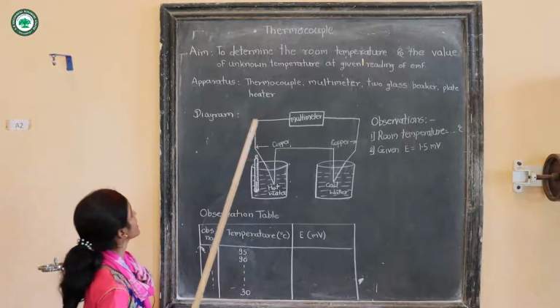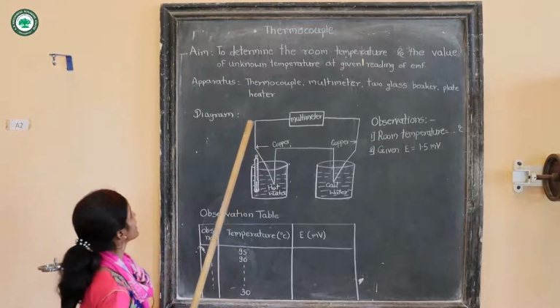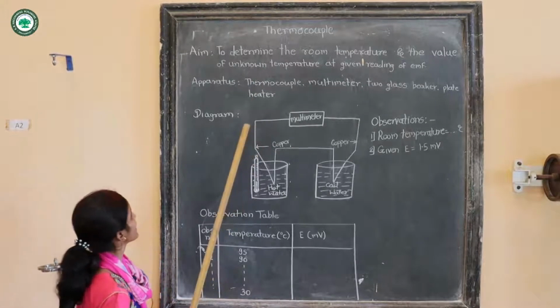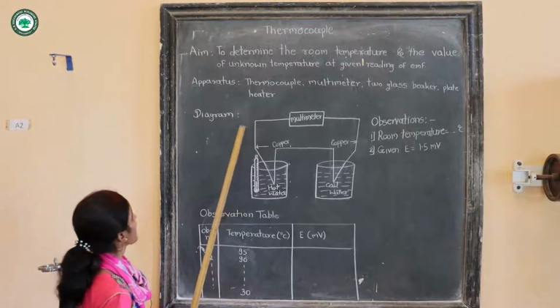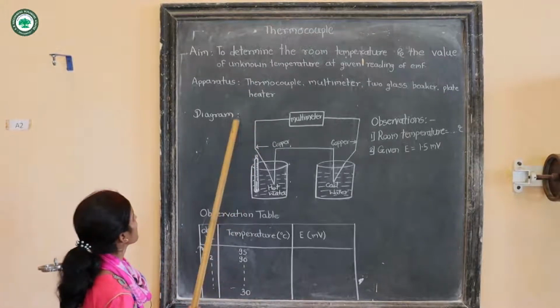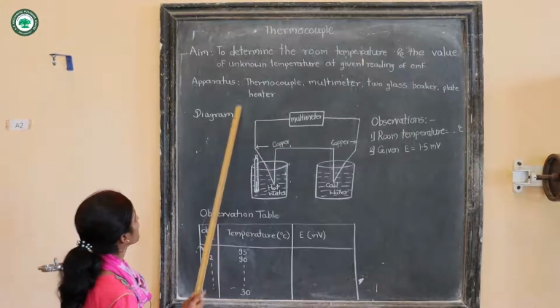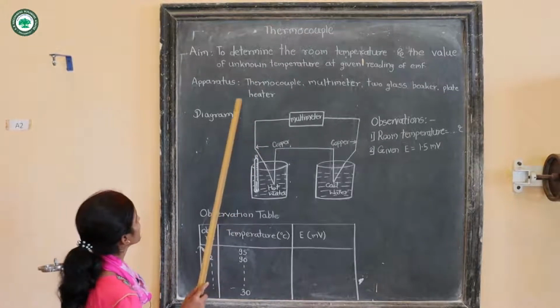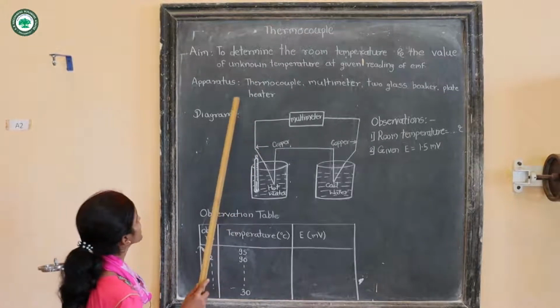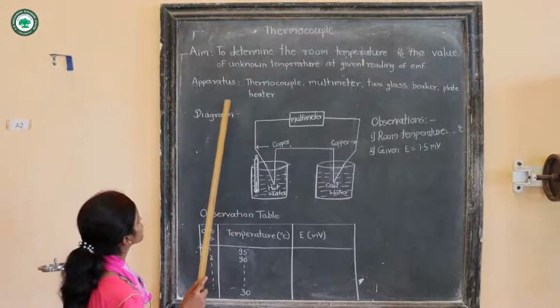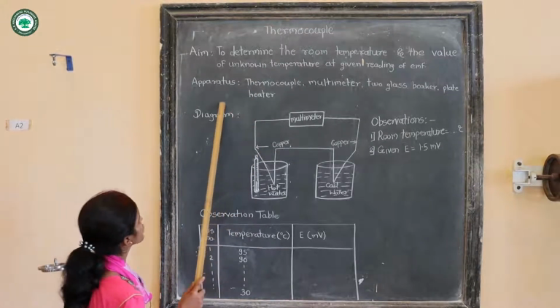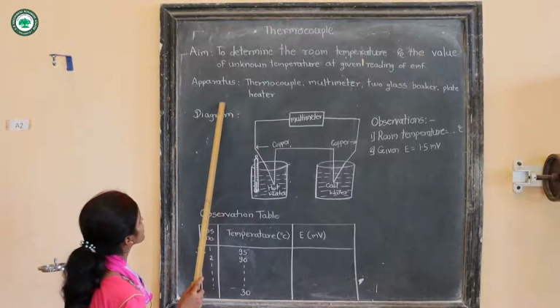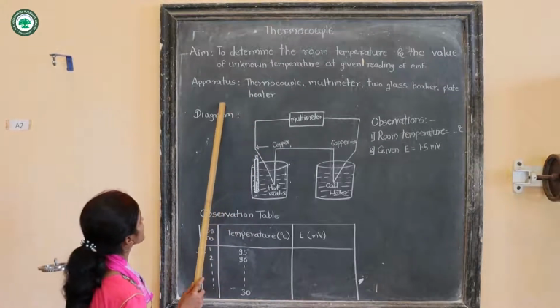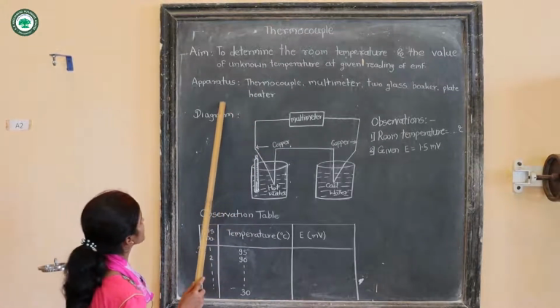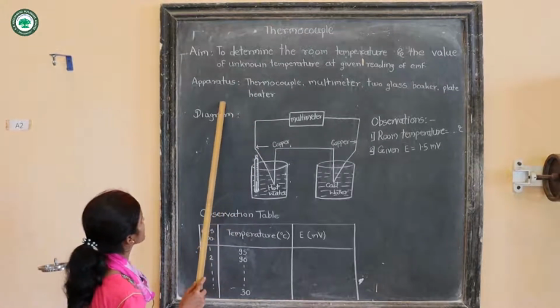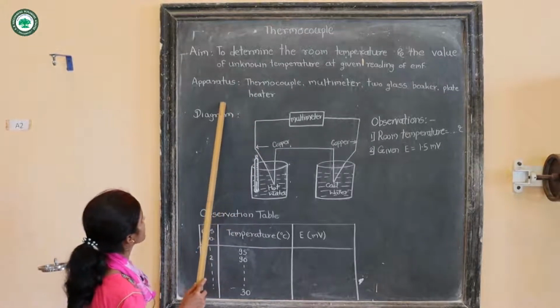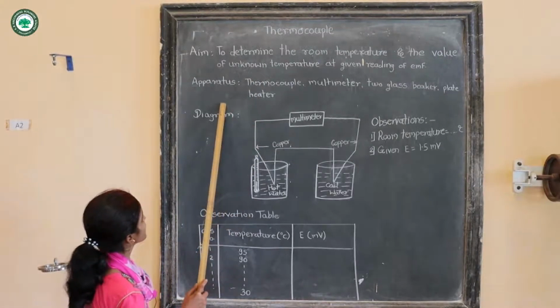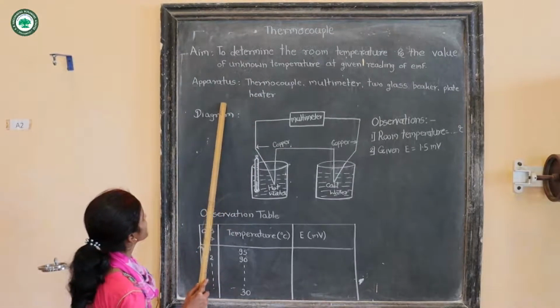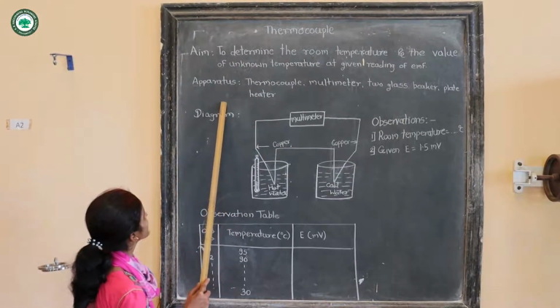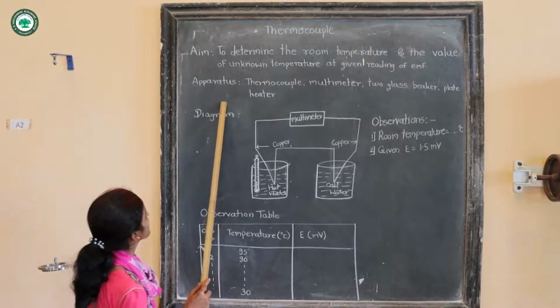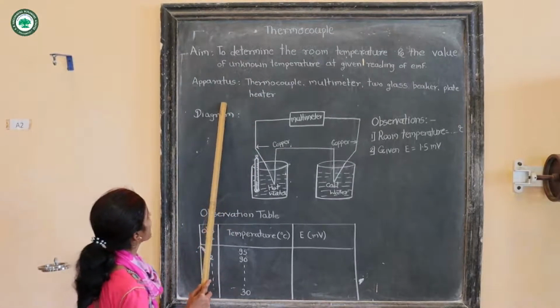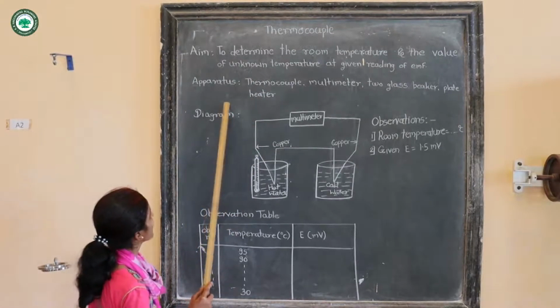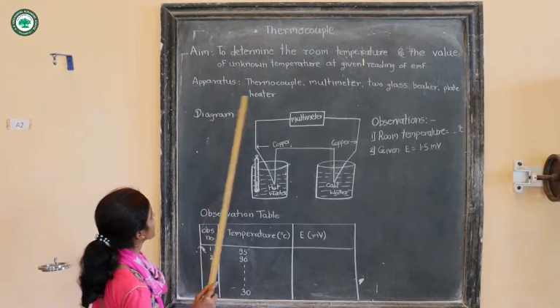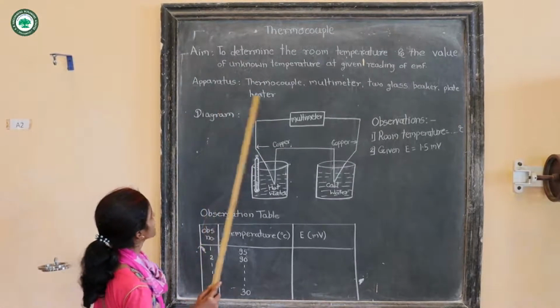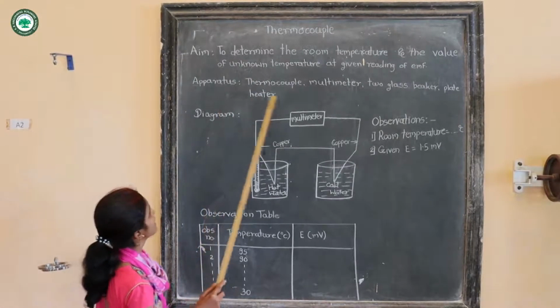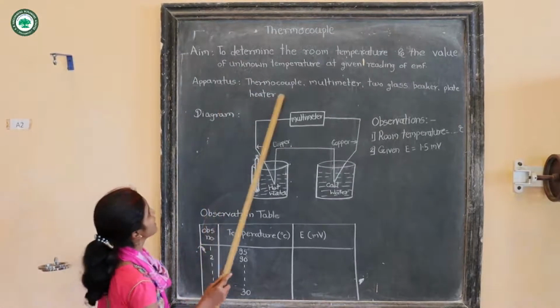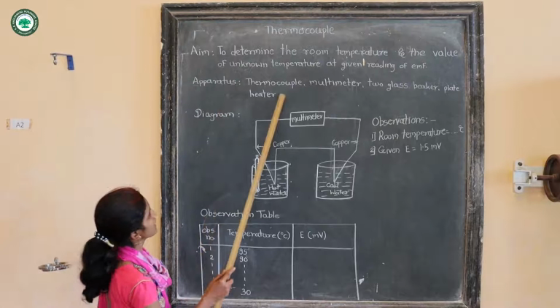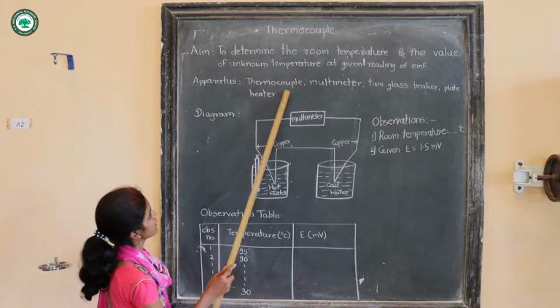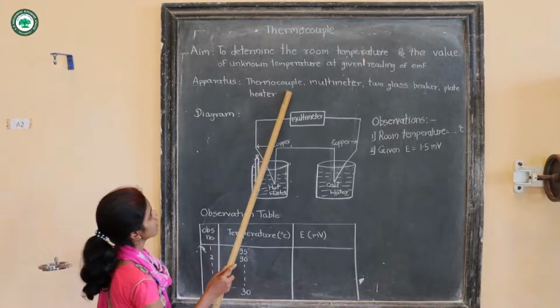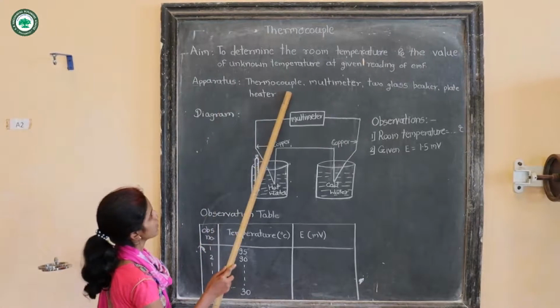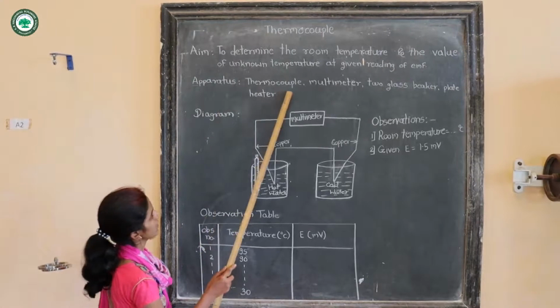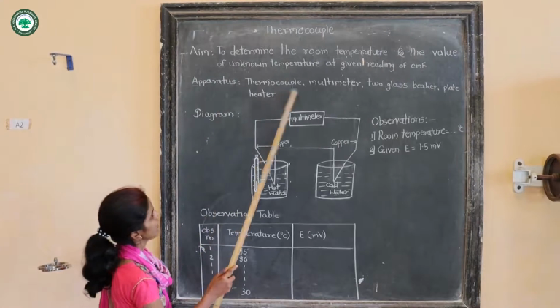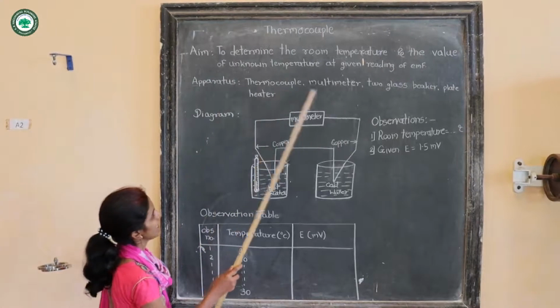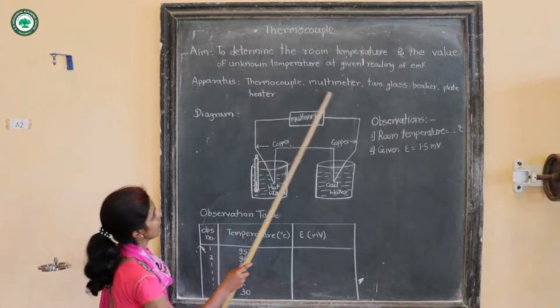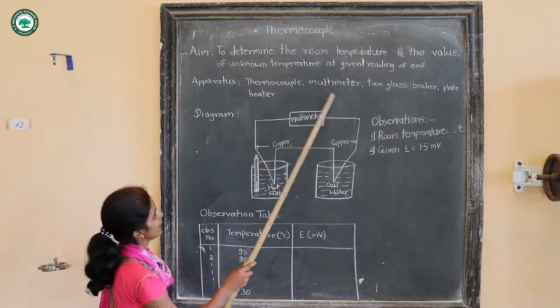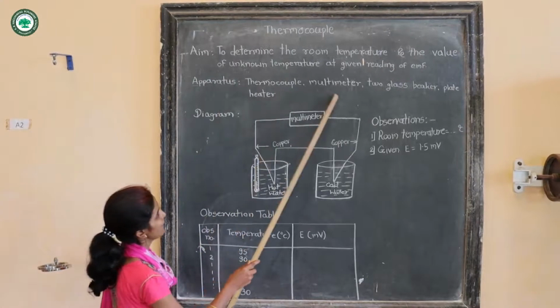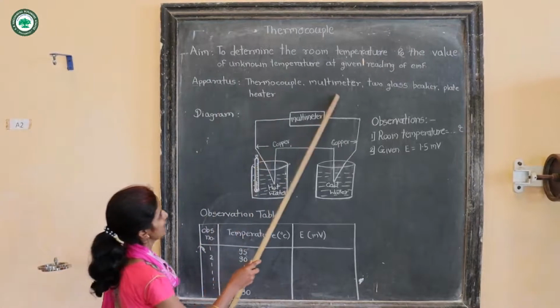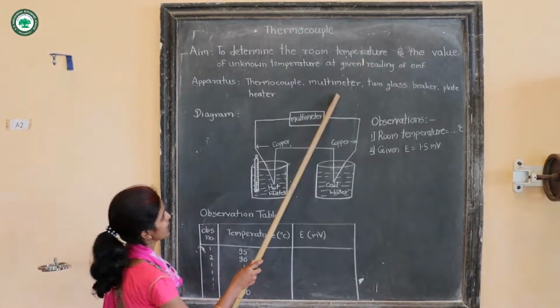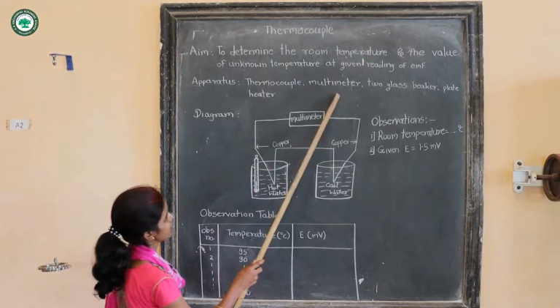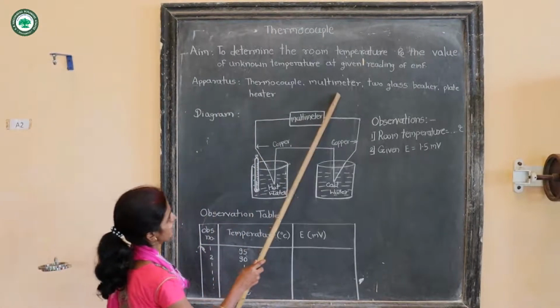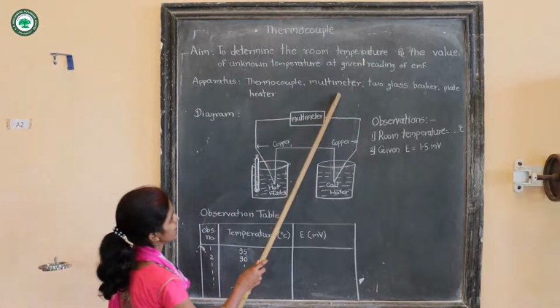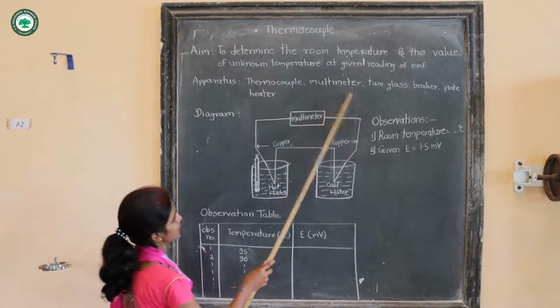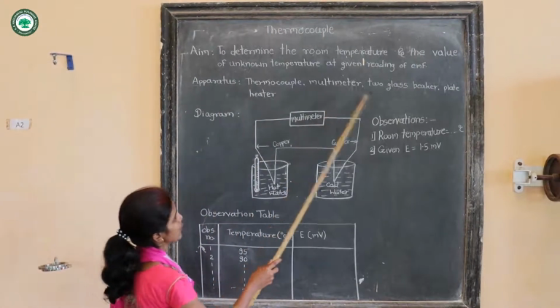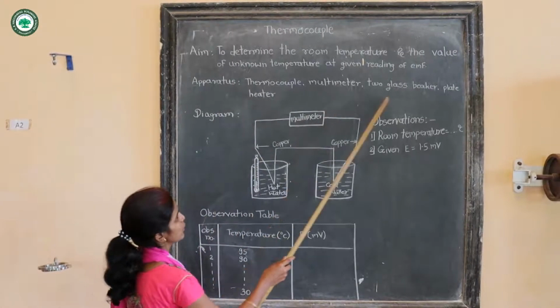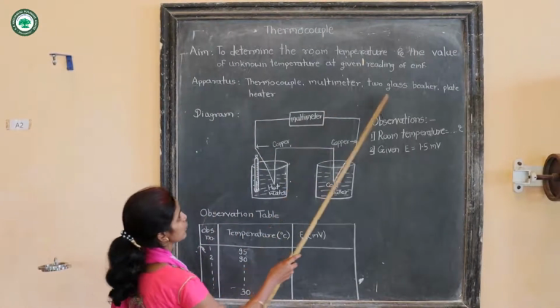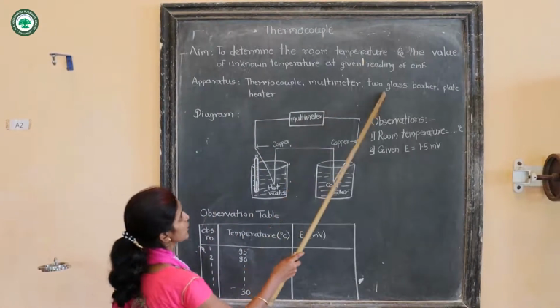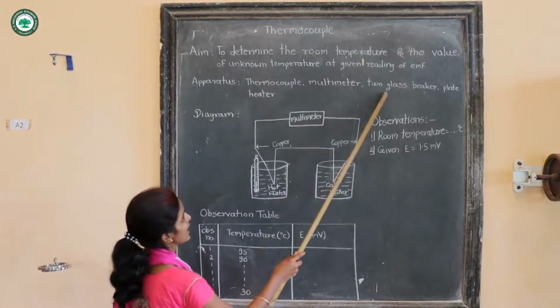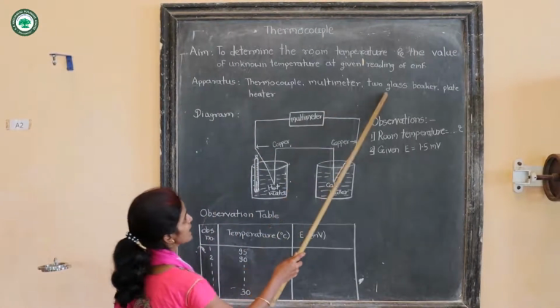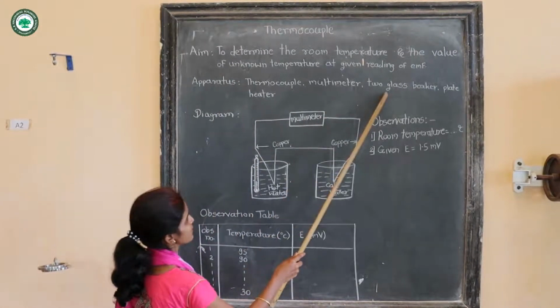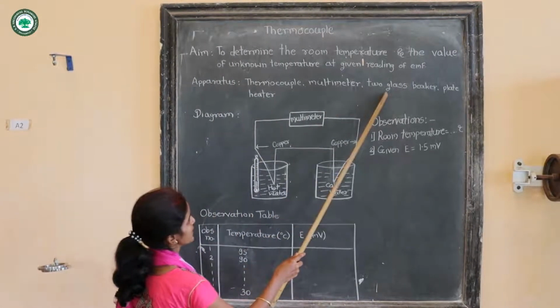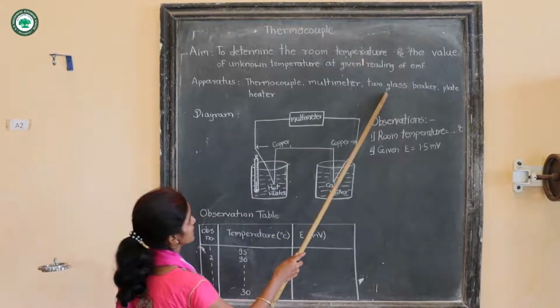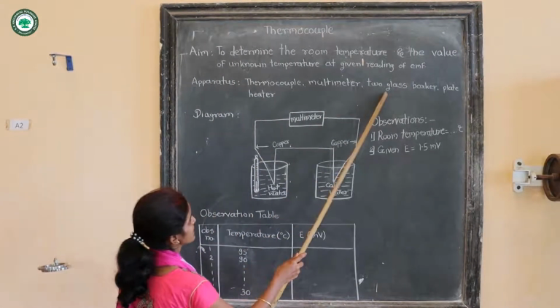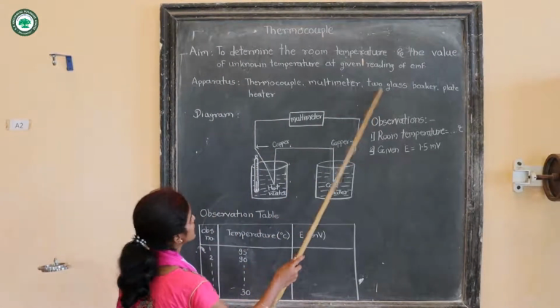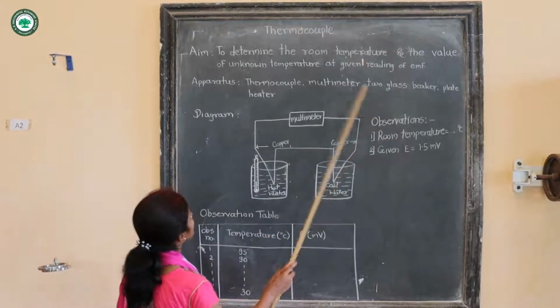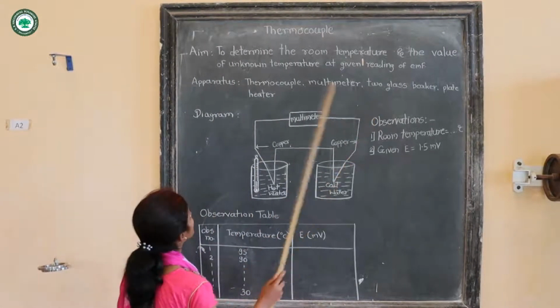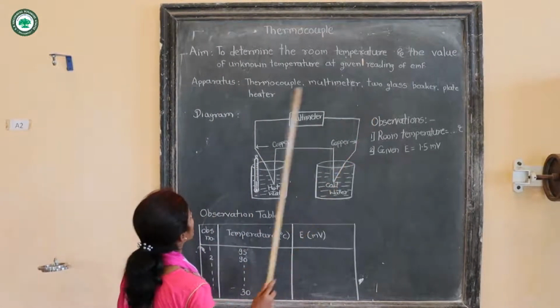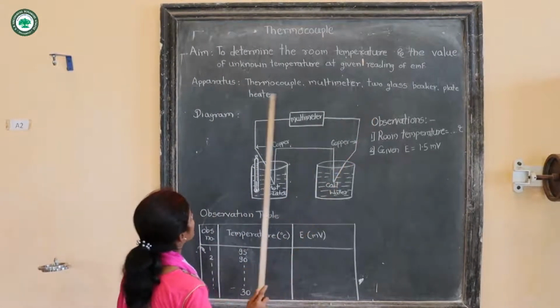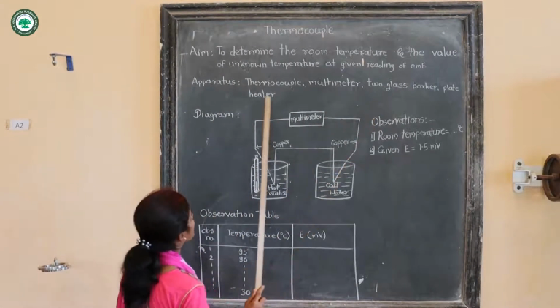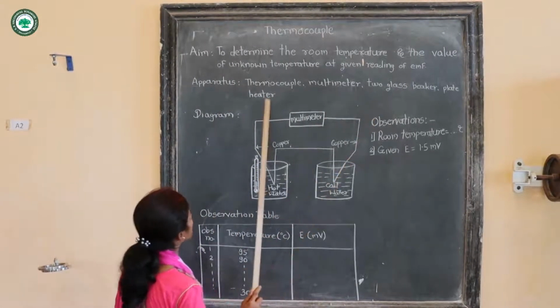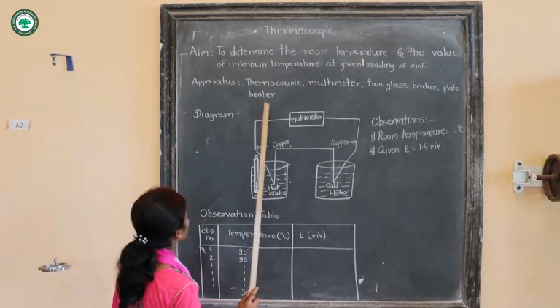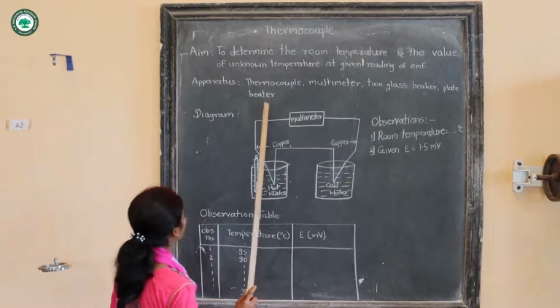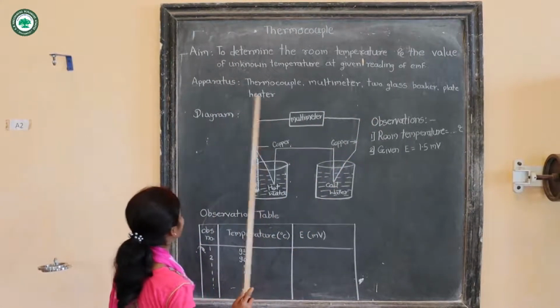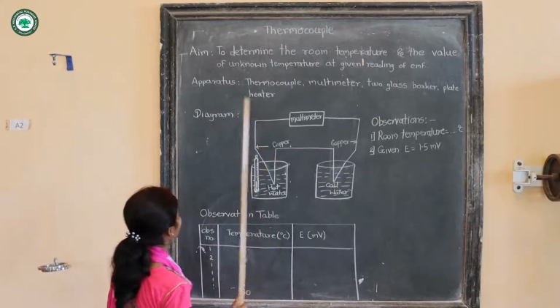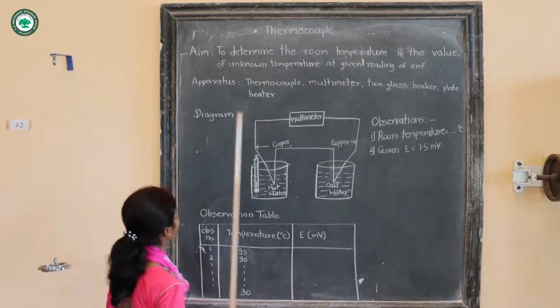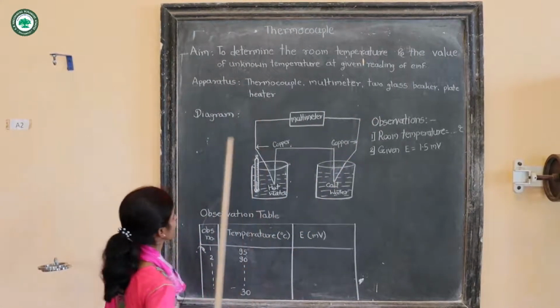The apparatus for this experiment are: a thermocouple, a multimeter, two glass beakers, and a plate heater.